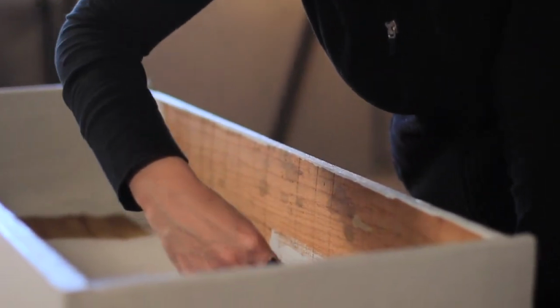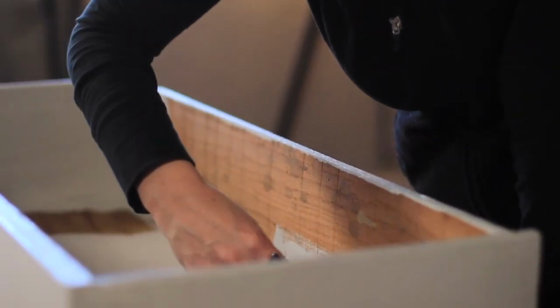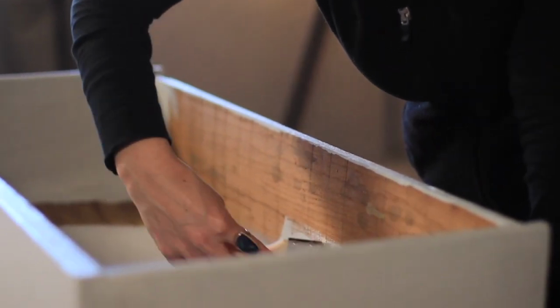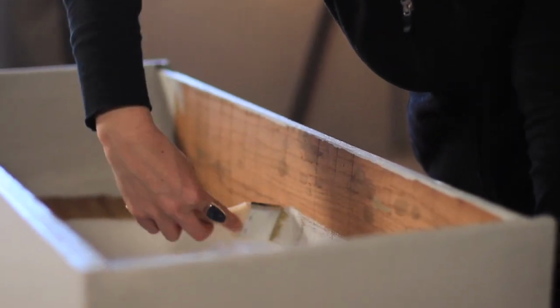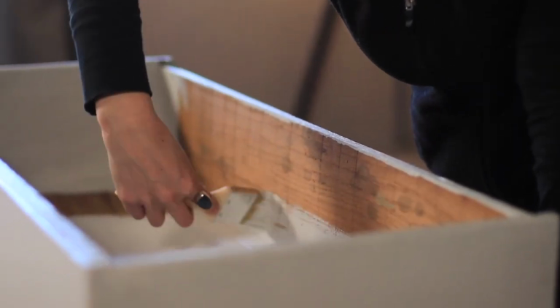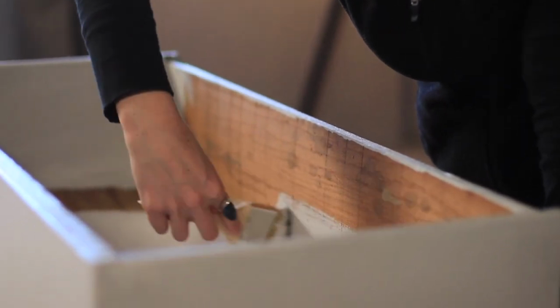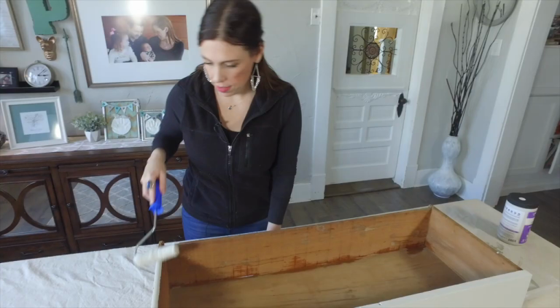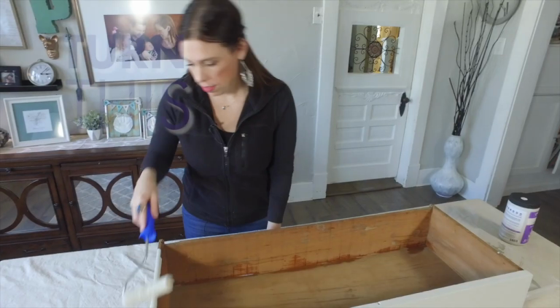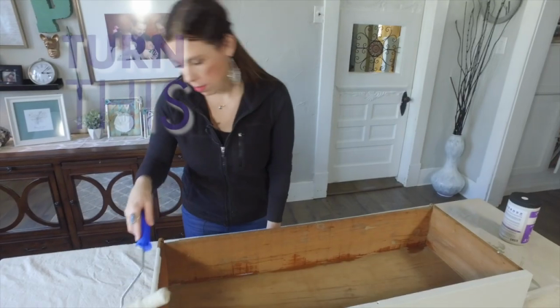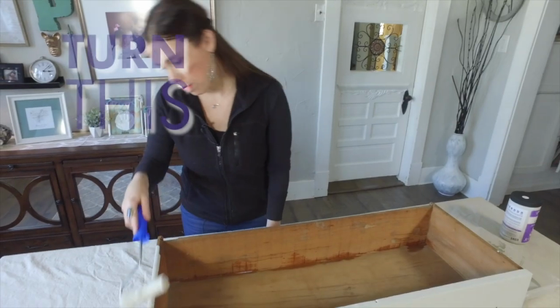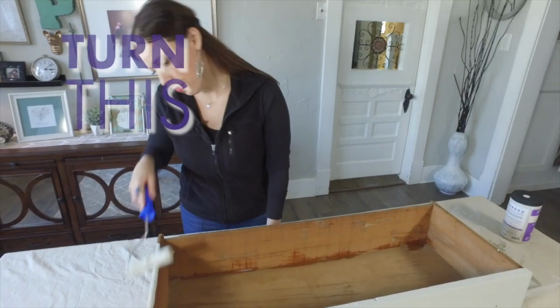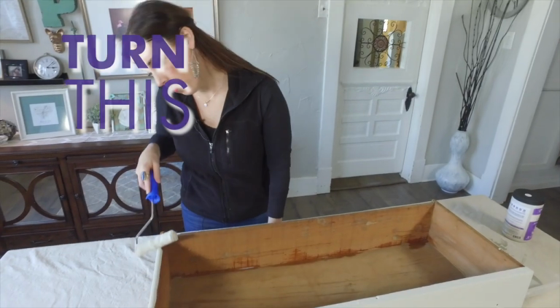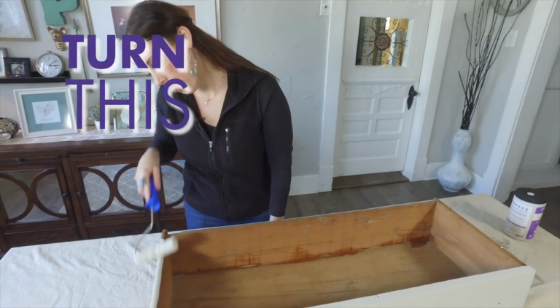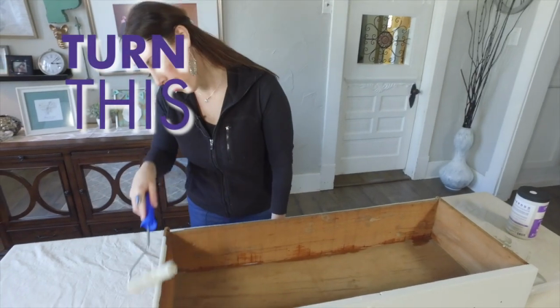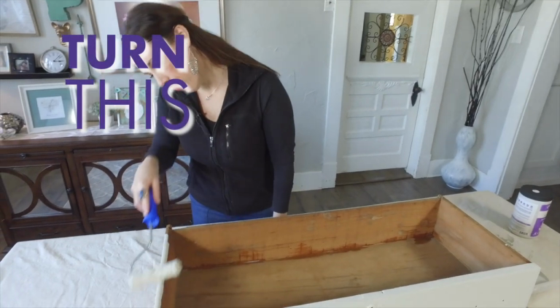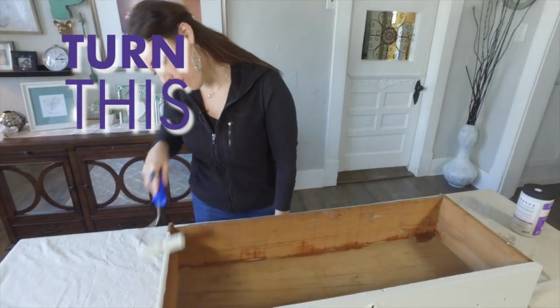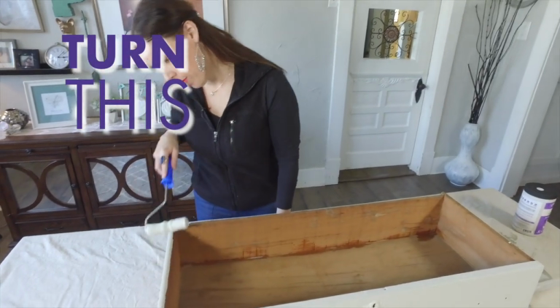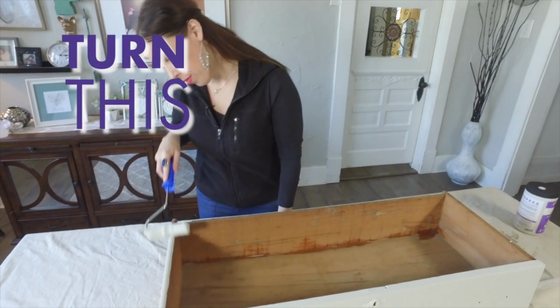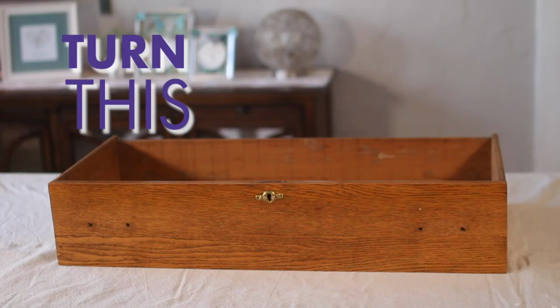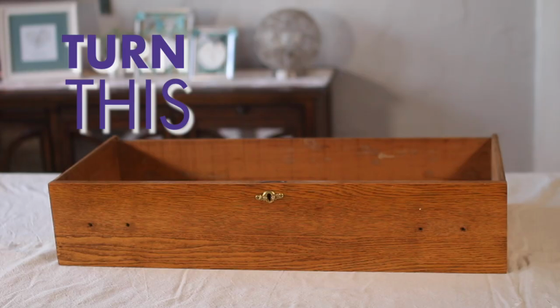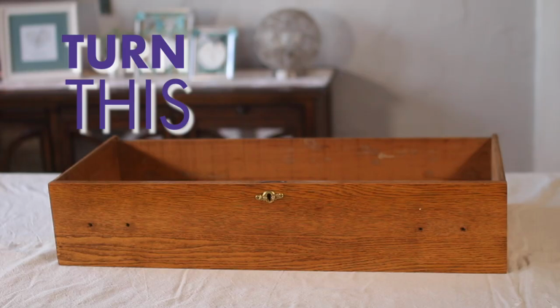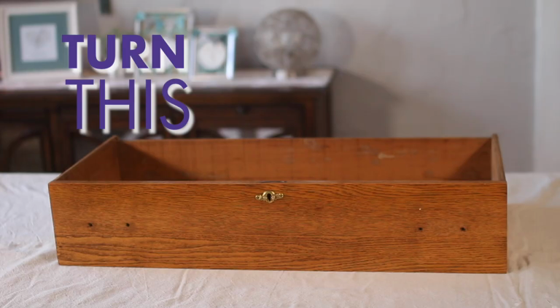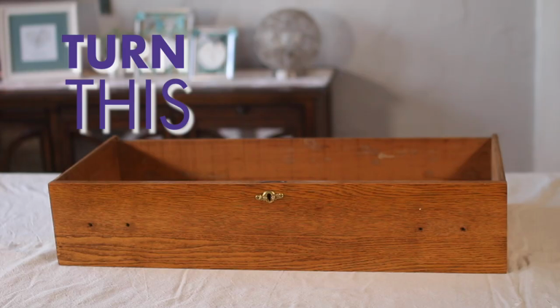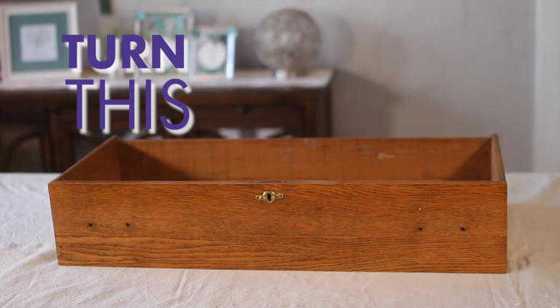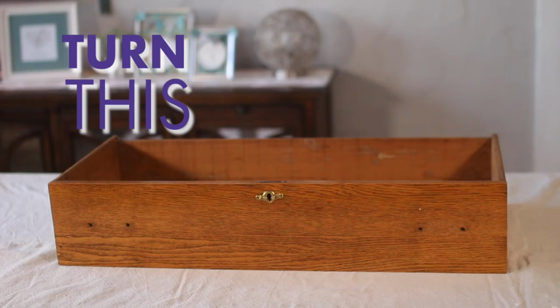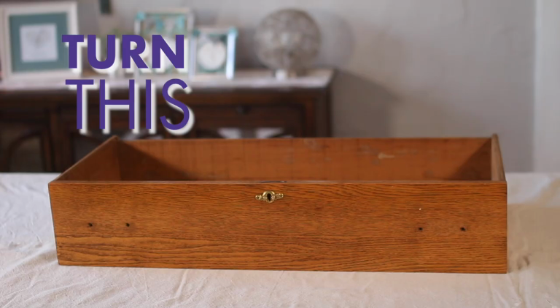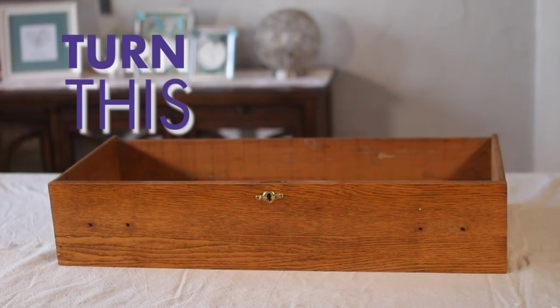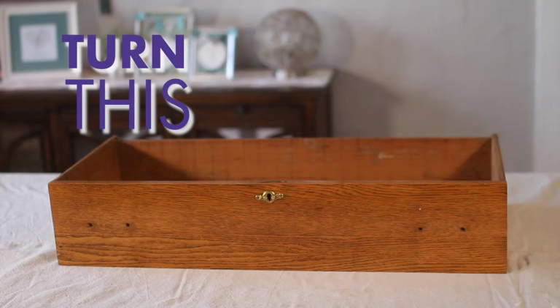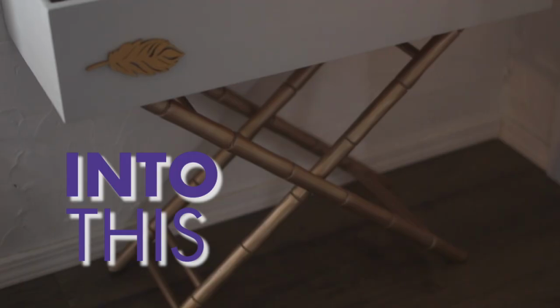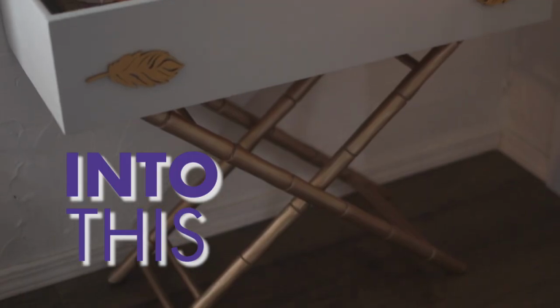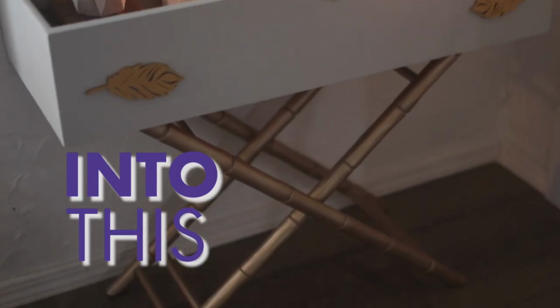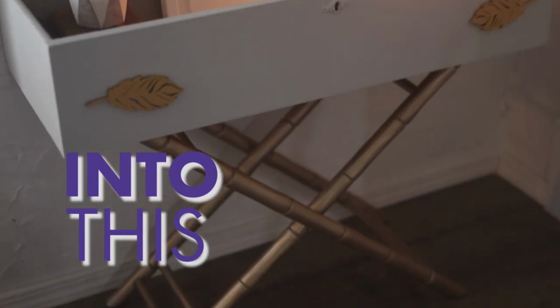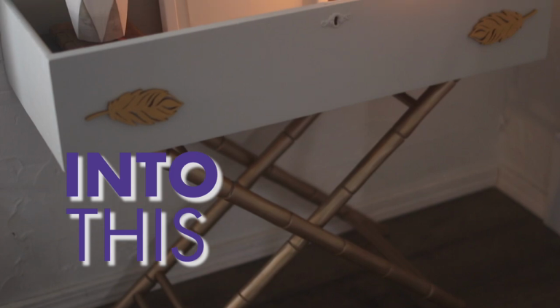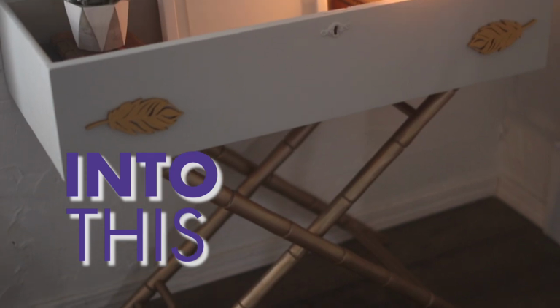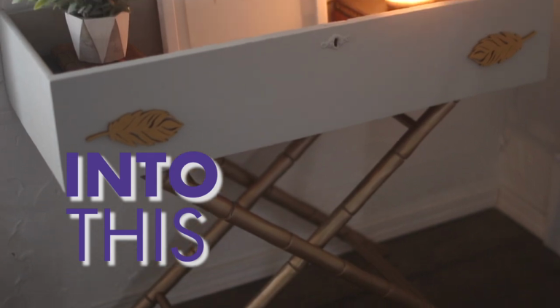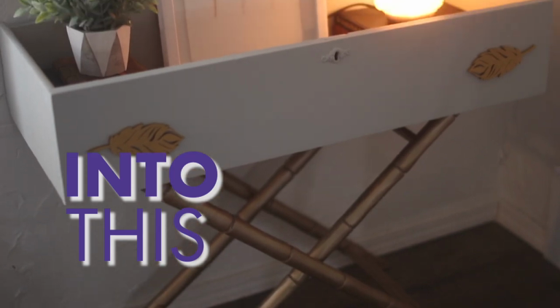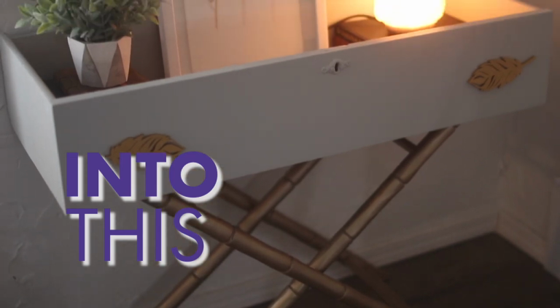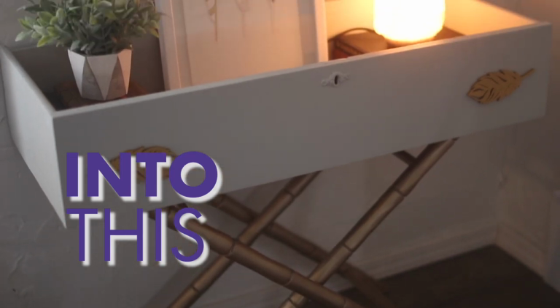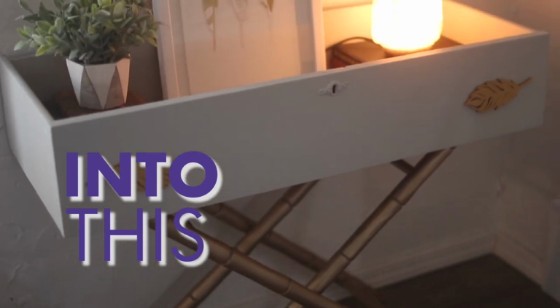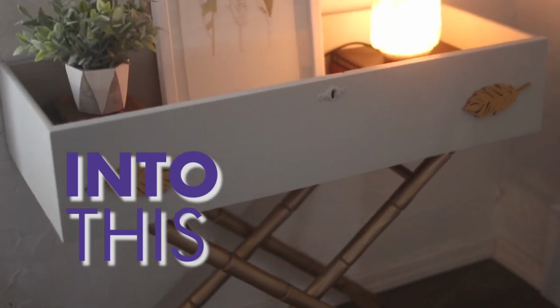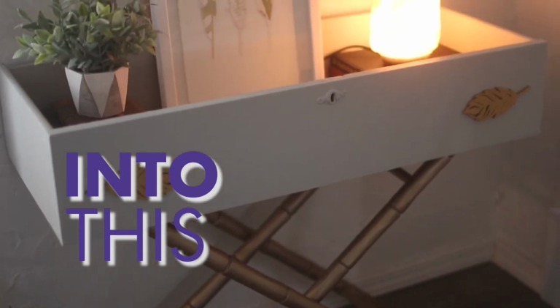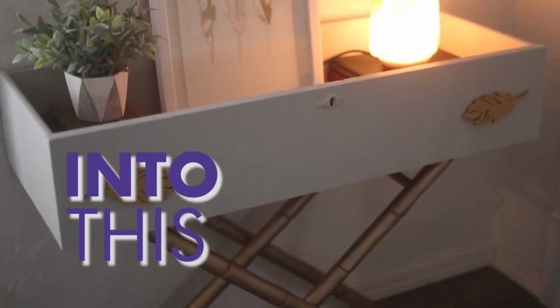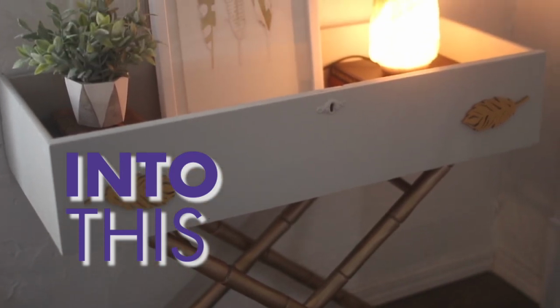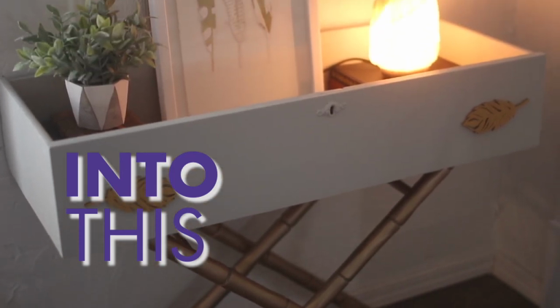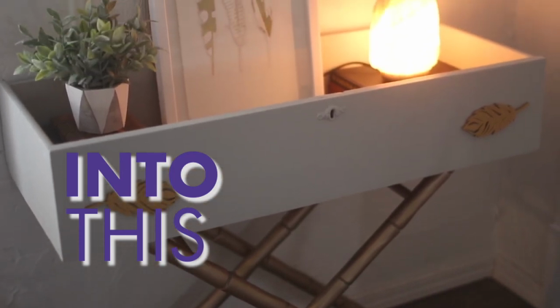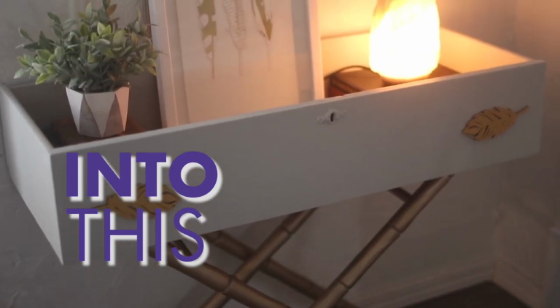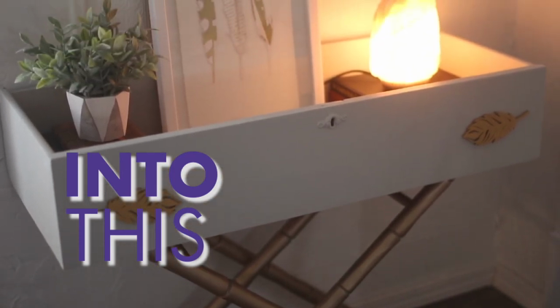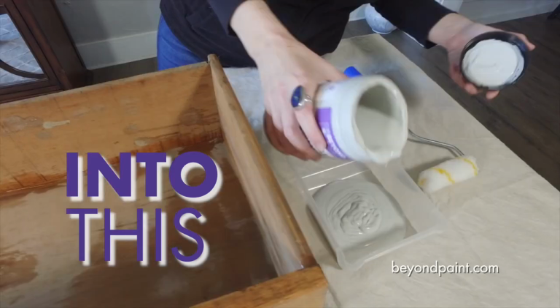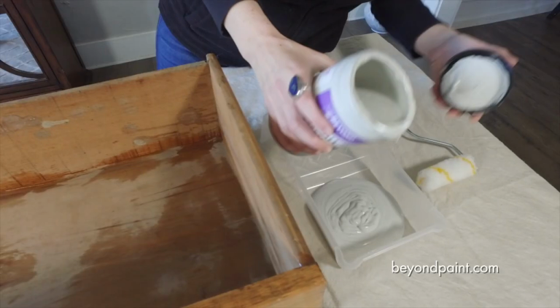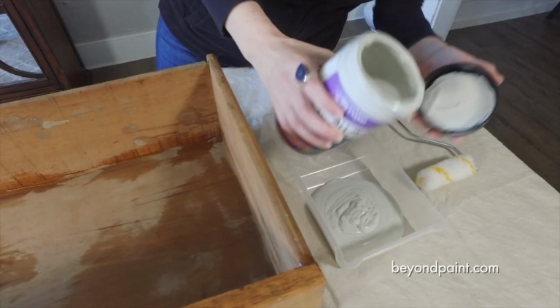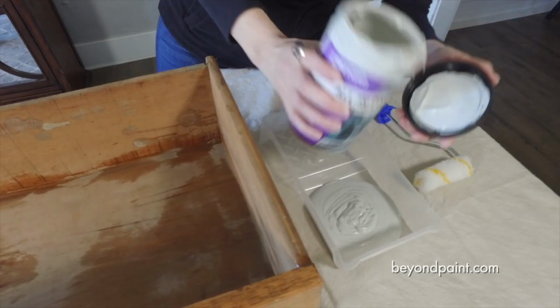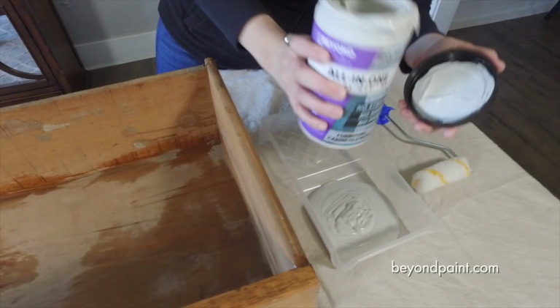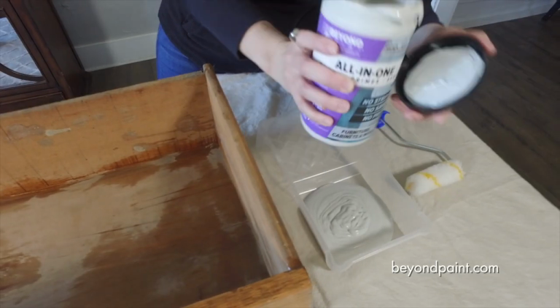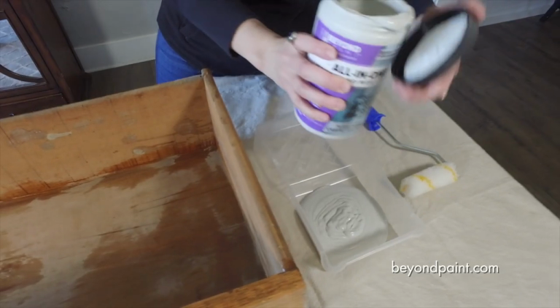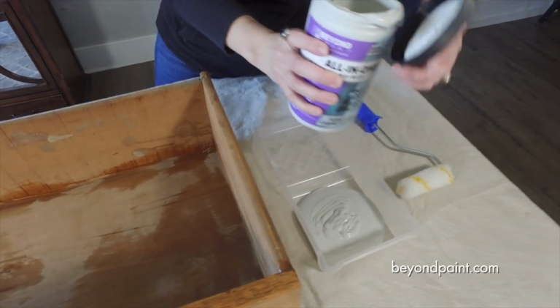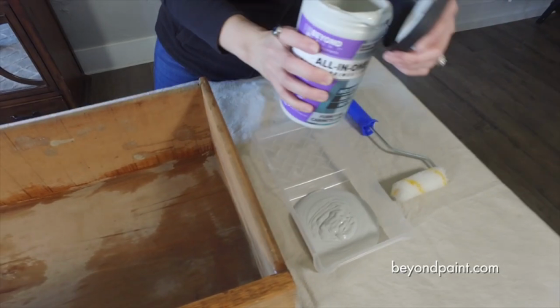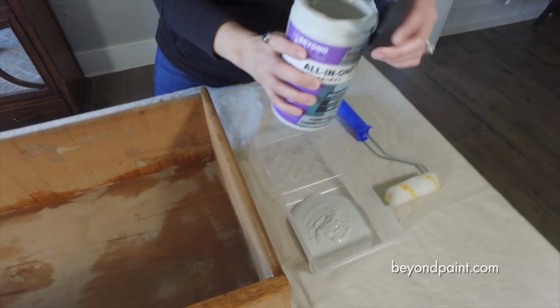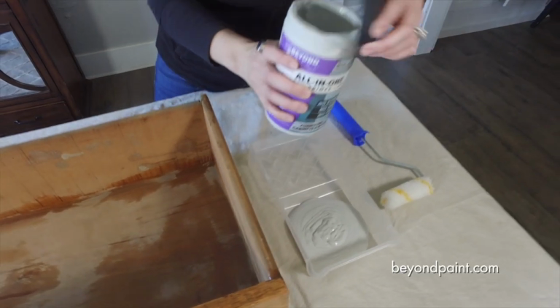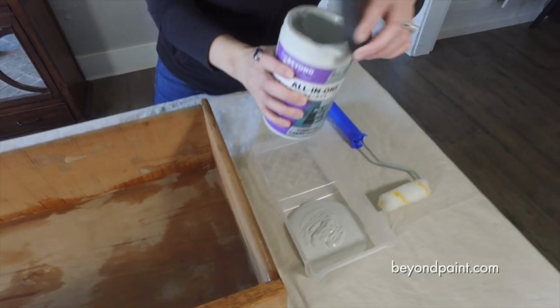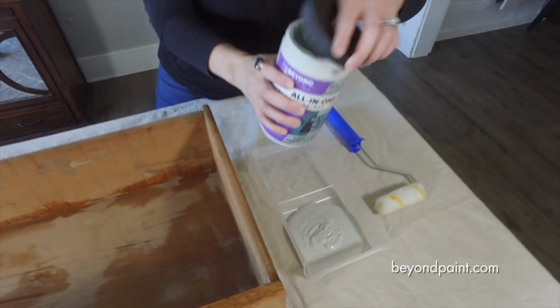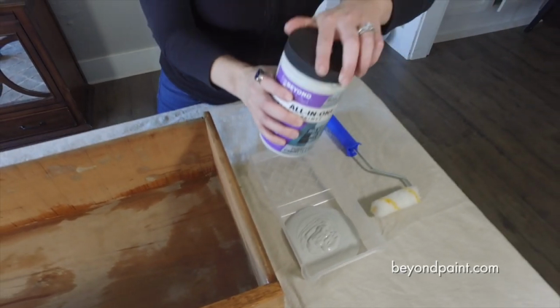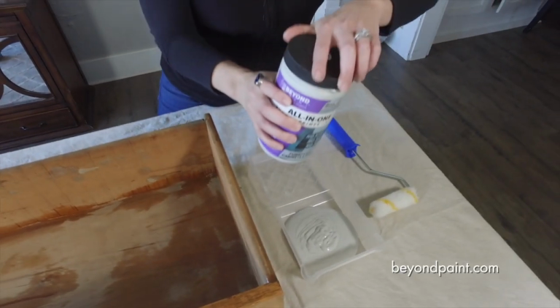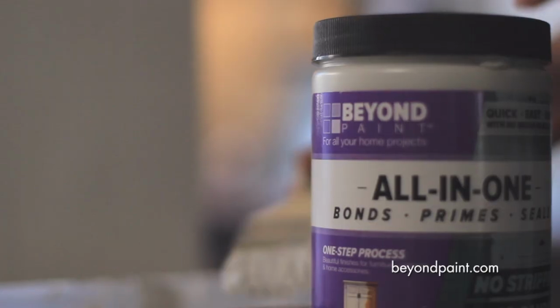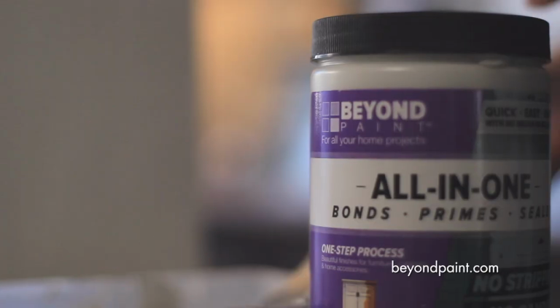Today we're going to upcycle an old dresser drawer into a cute and convenient charging table with a little Beyond Paint and some creativity.